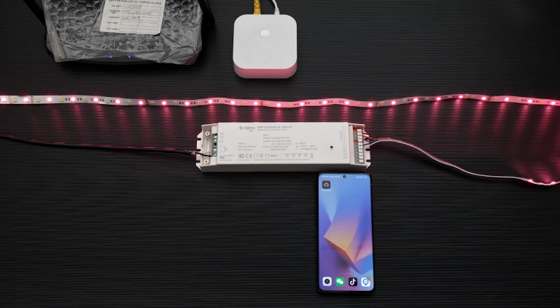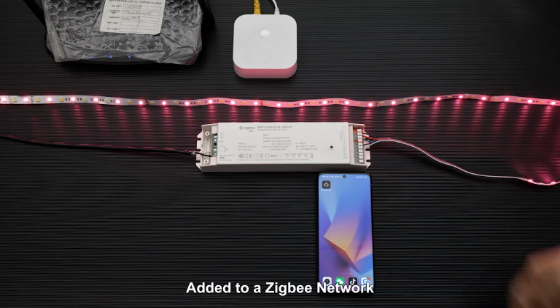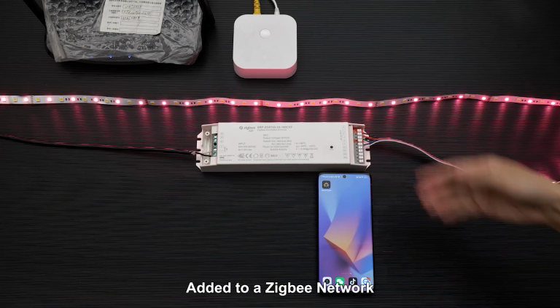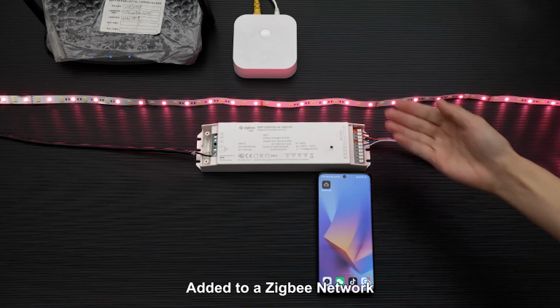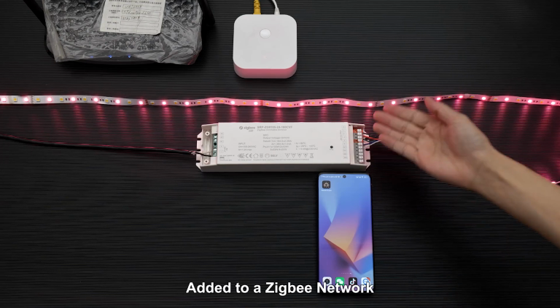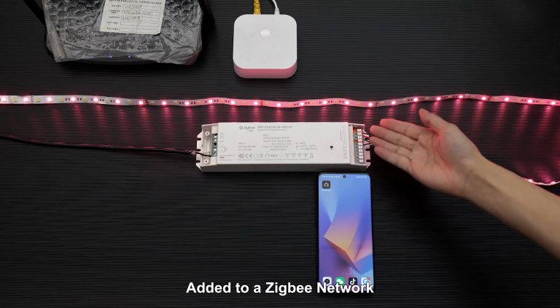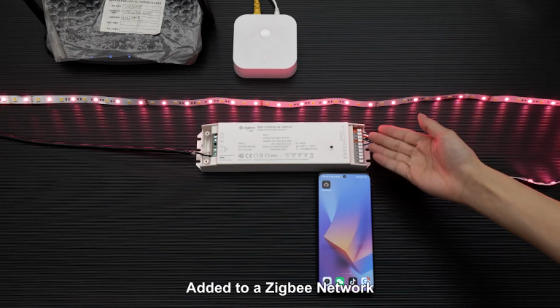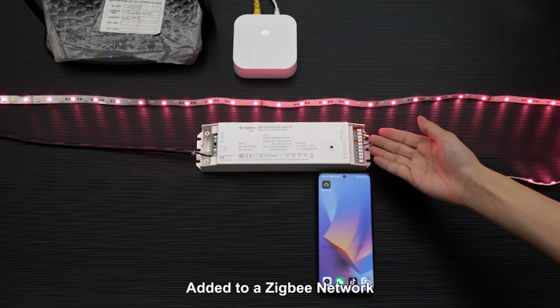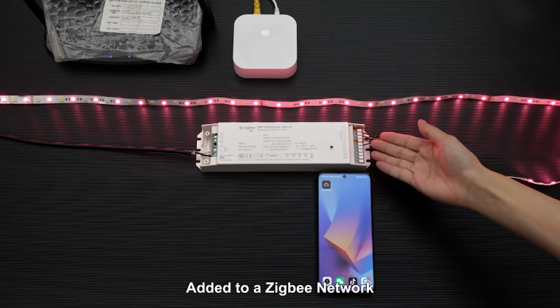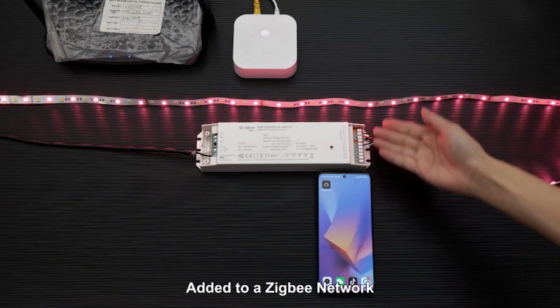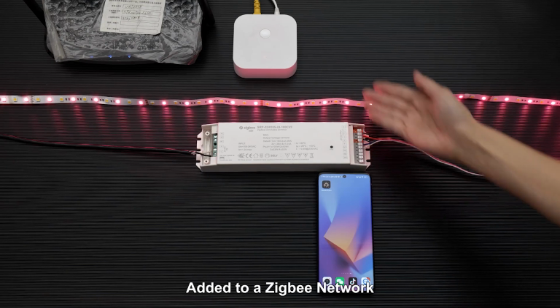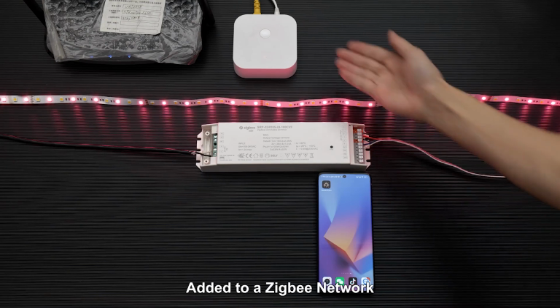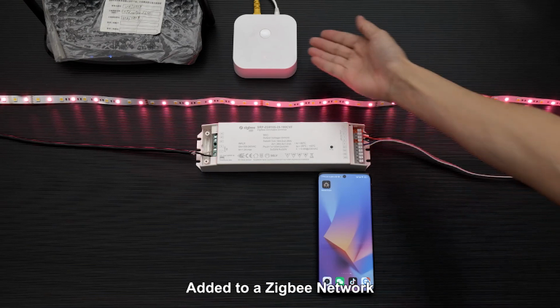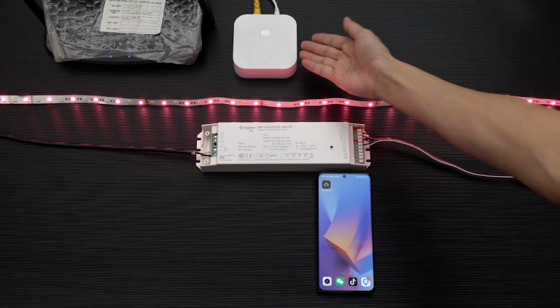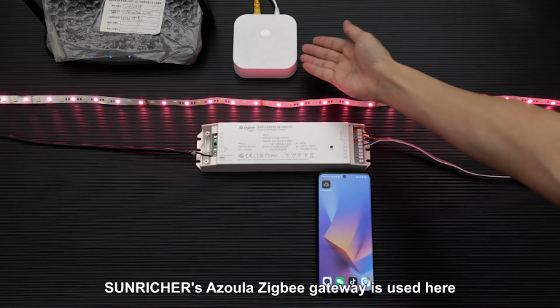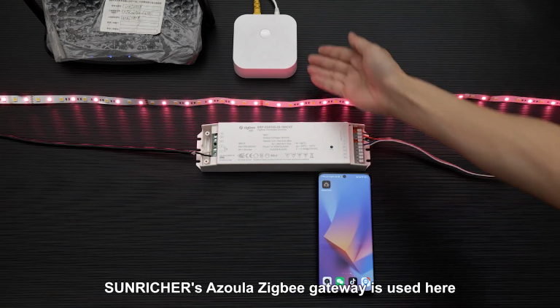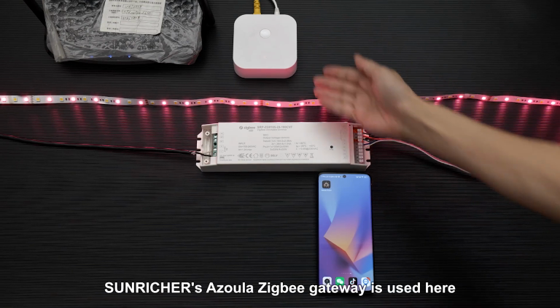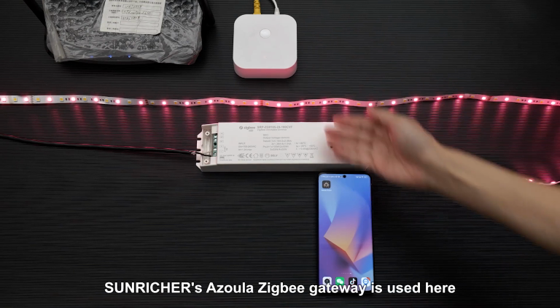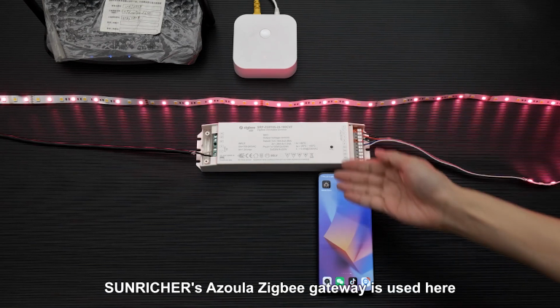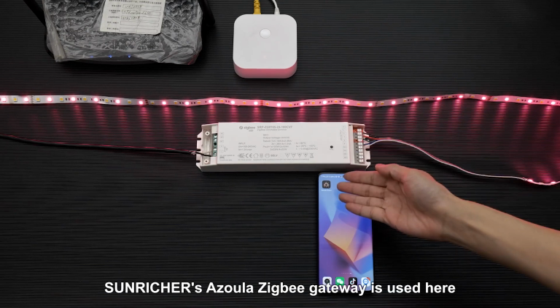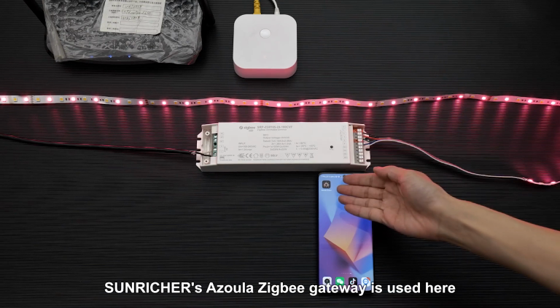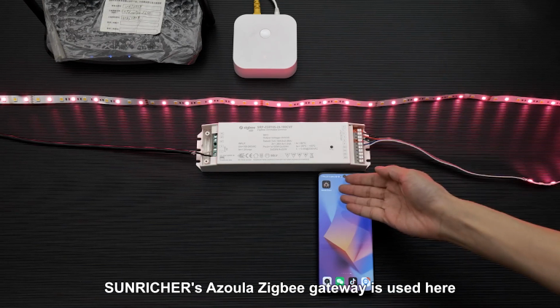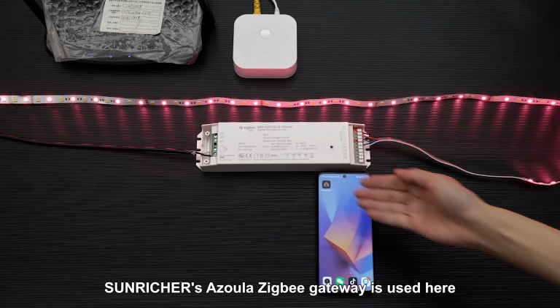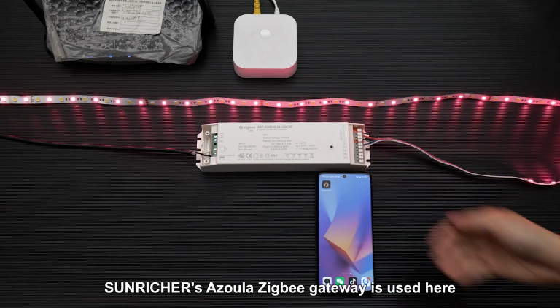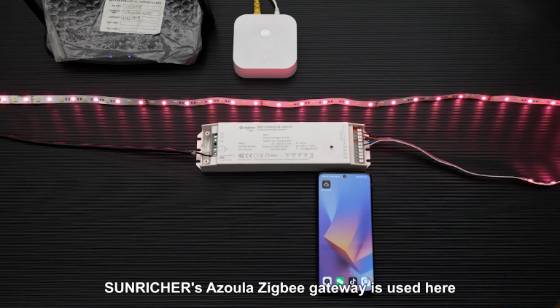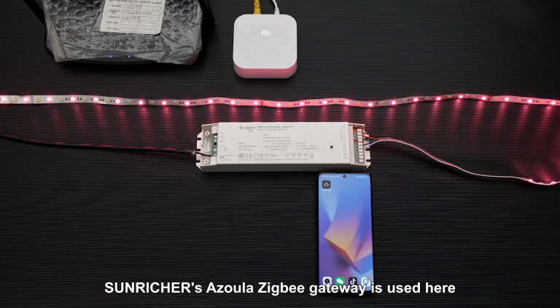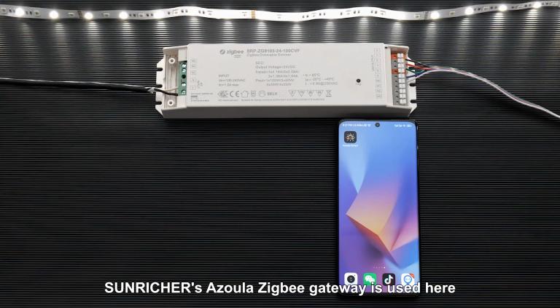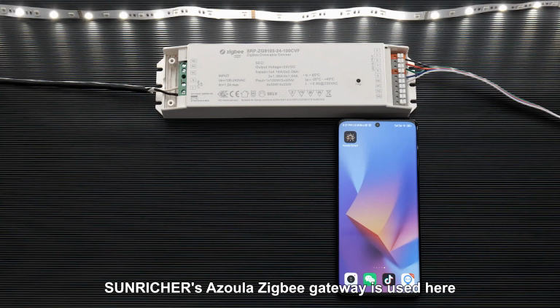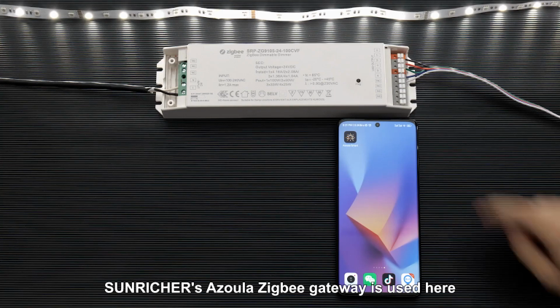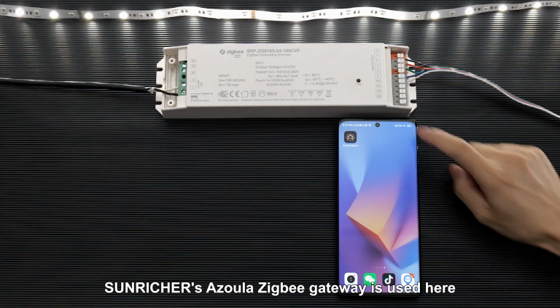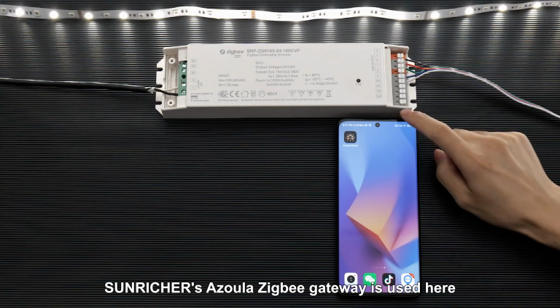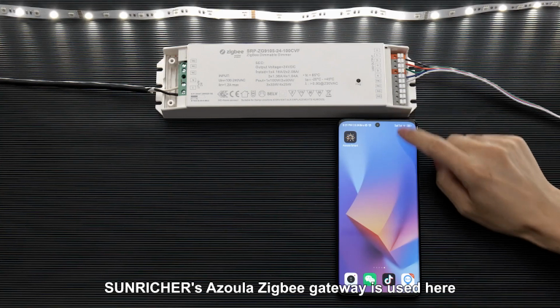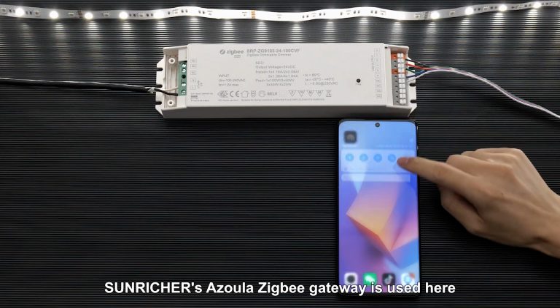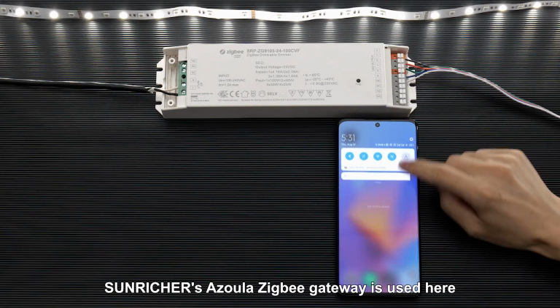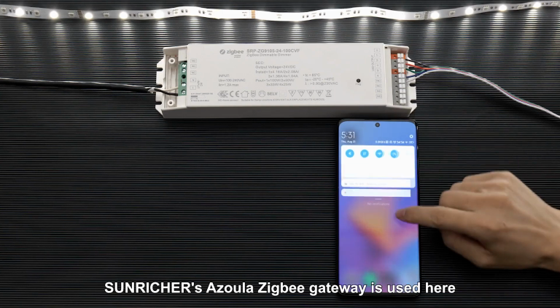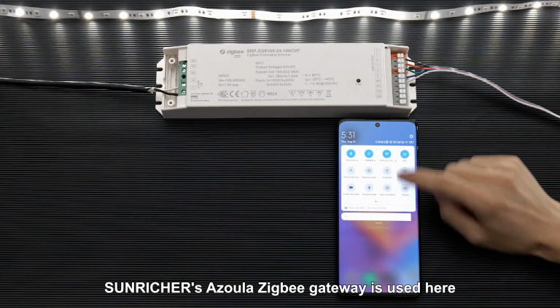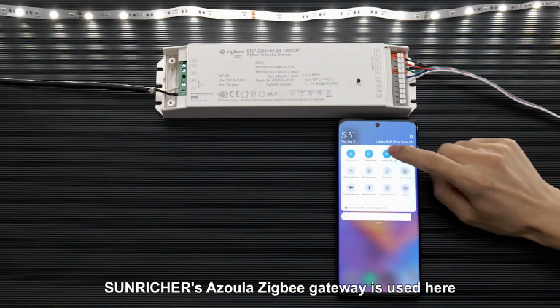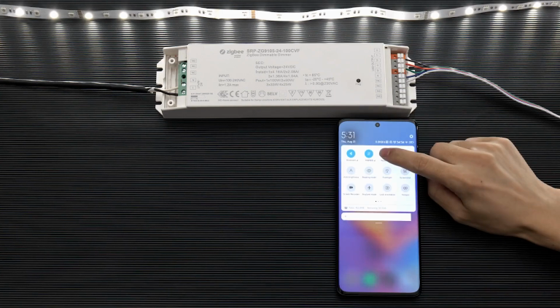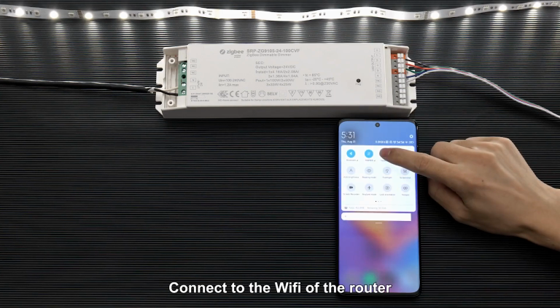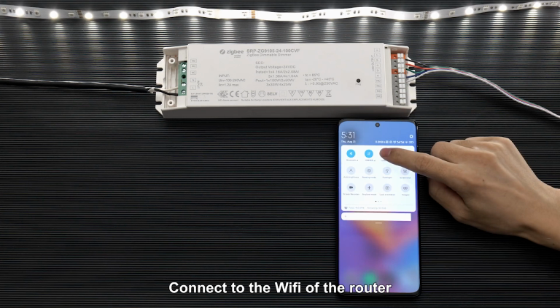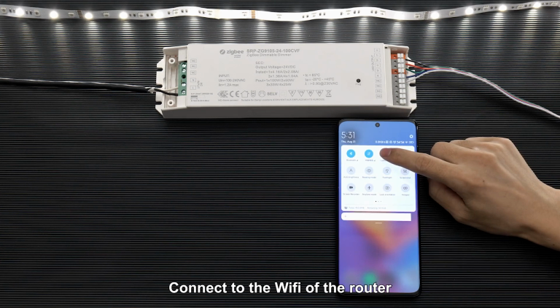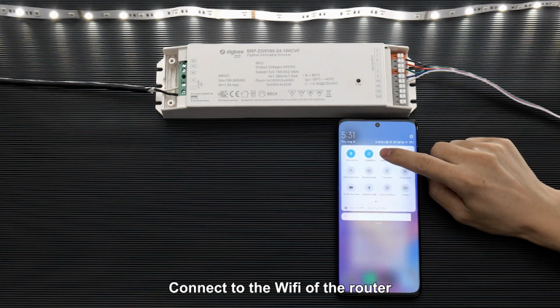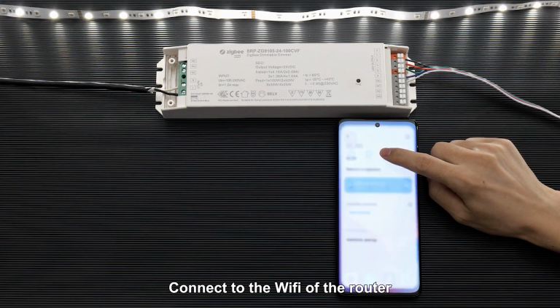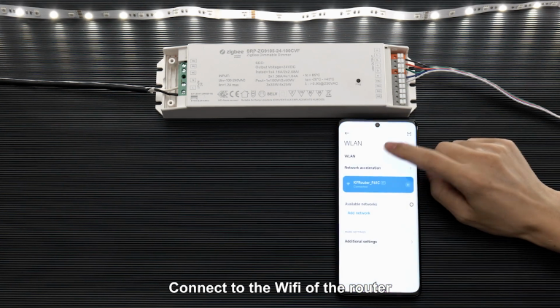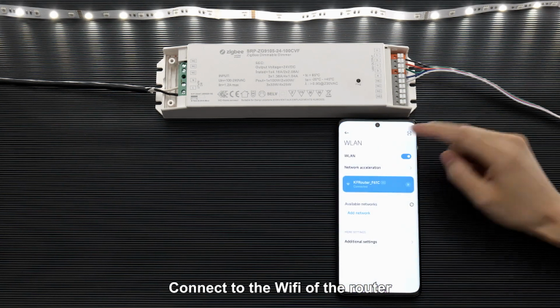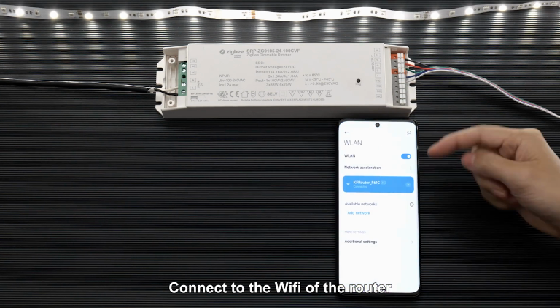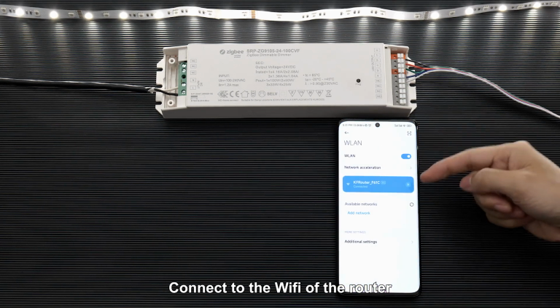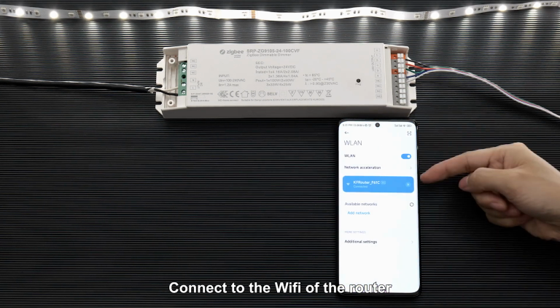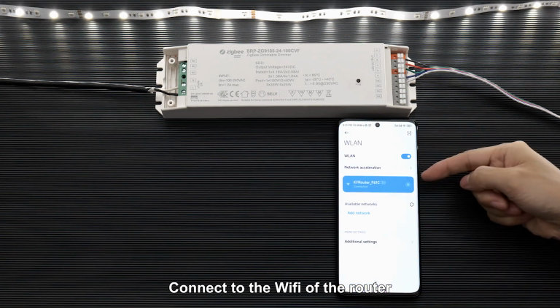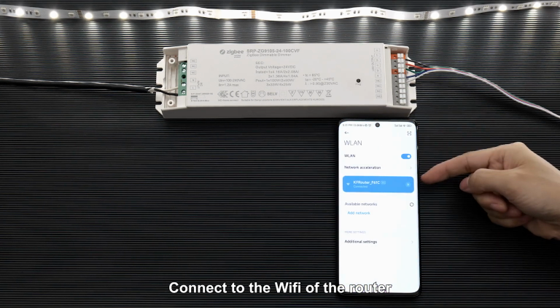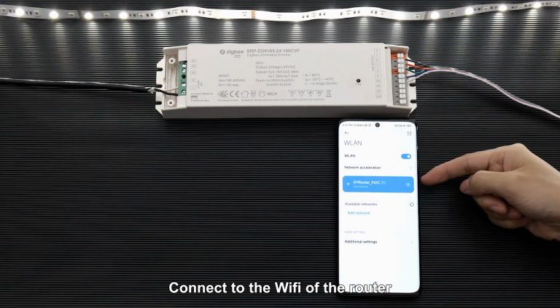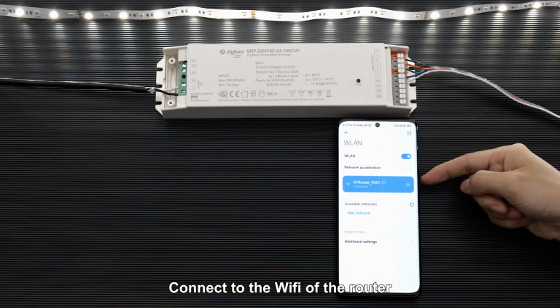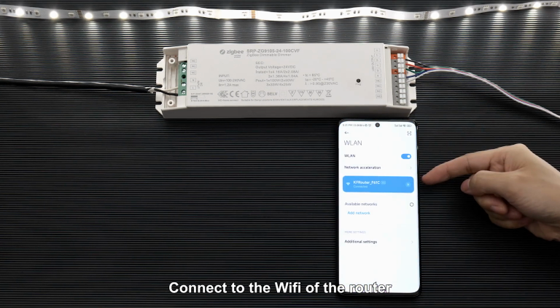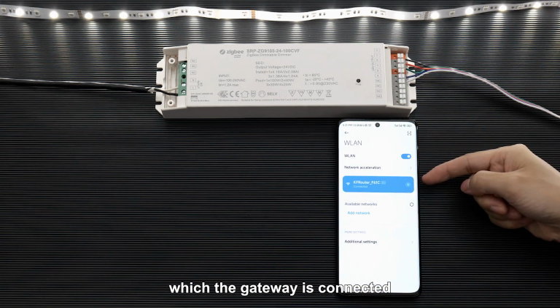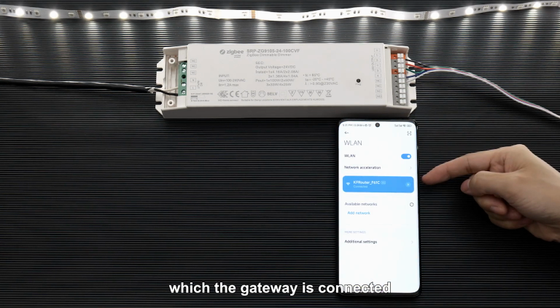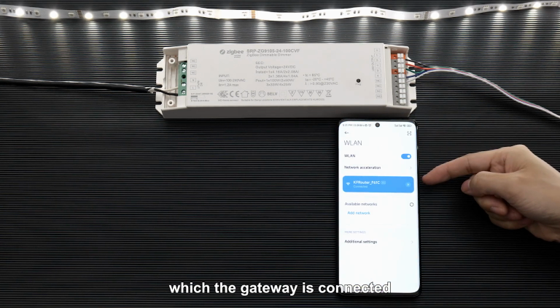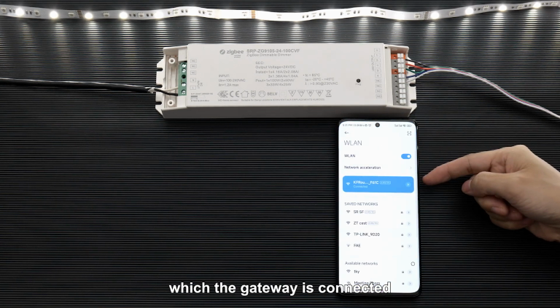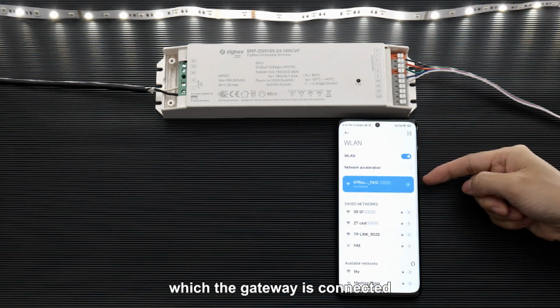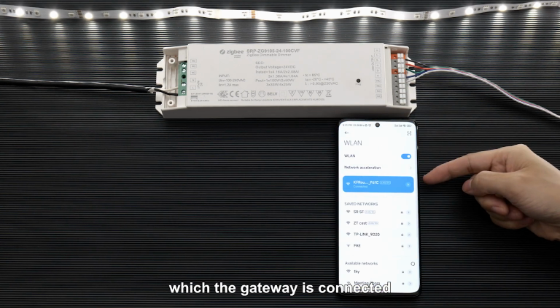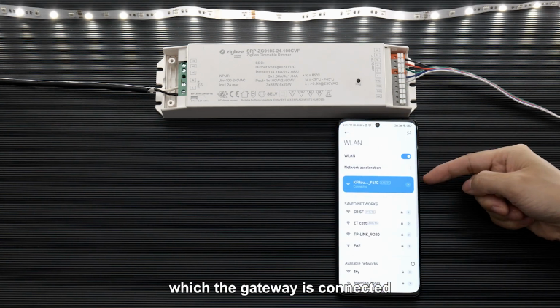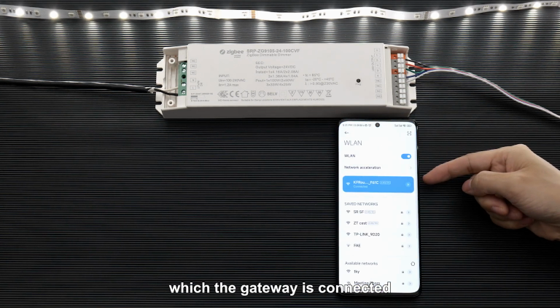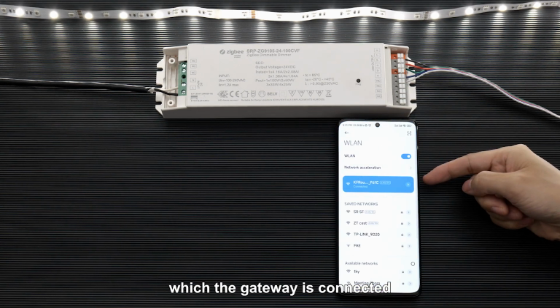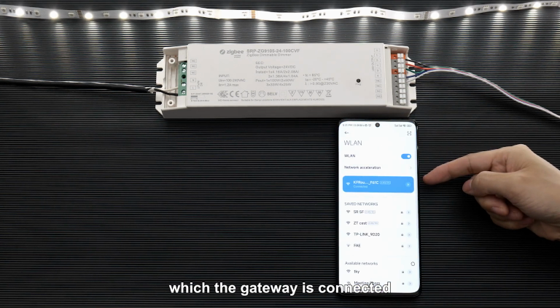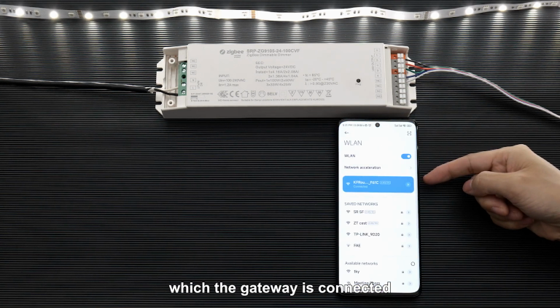Added to a Zigbee network. Sunricher's Azula Zigbee gateway is used here. Connect to the Wi-Fi of the router which the gateway is connected.